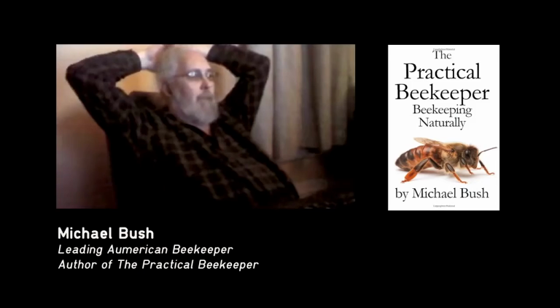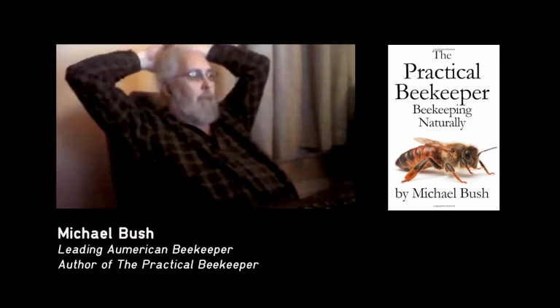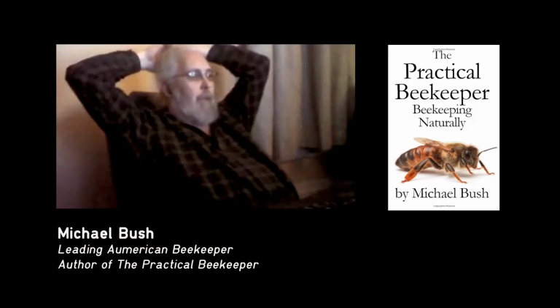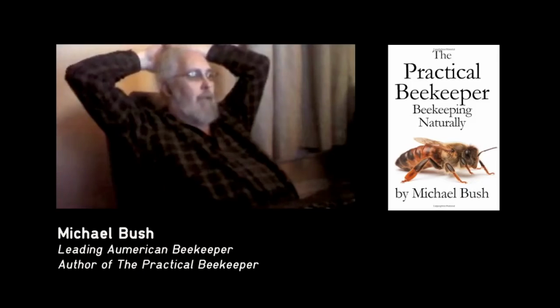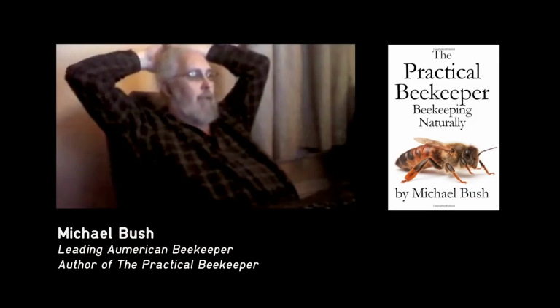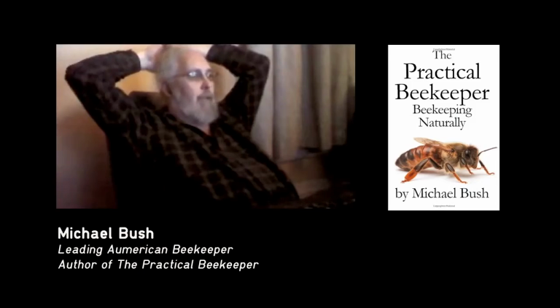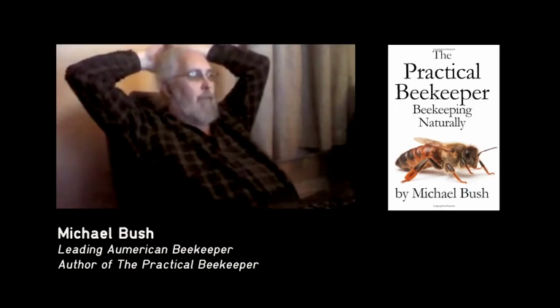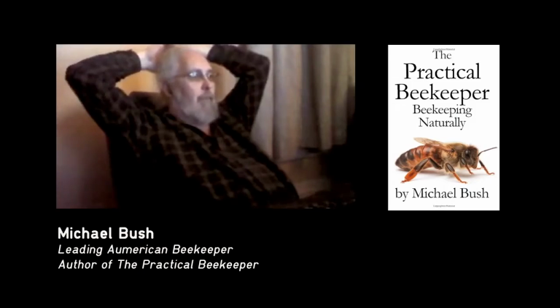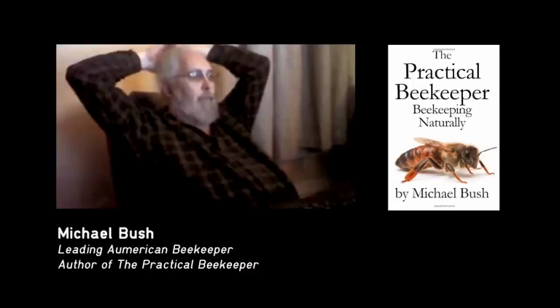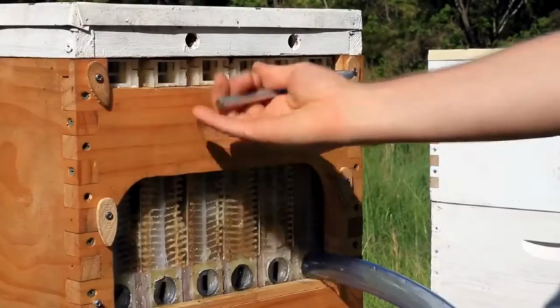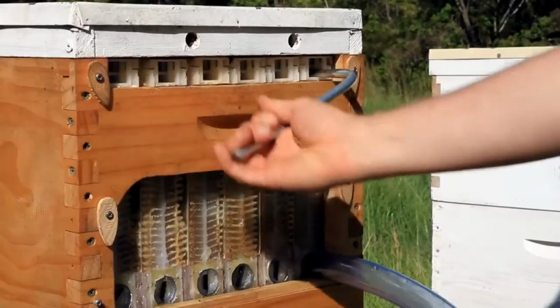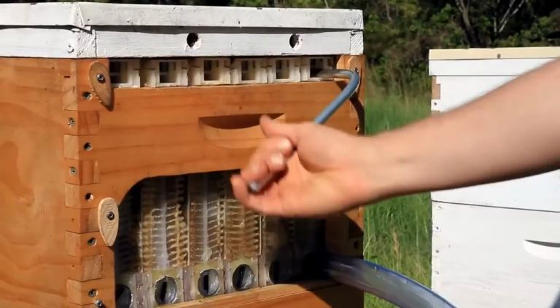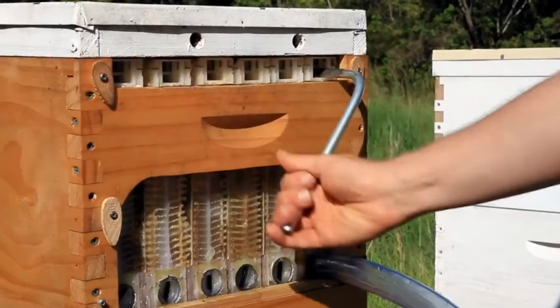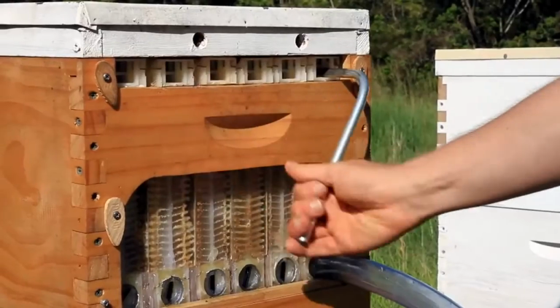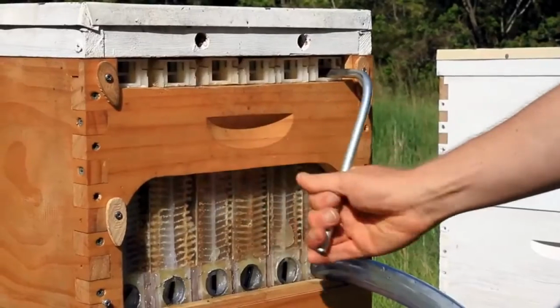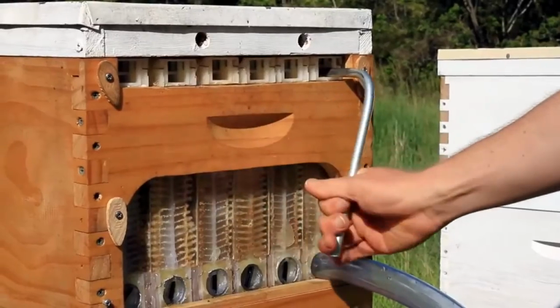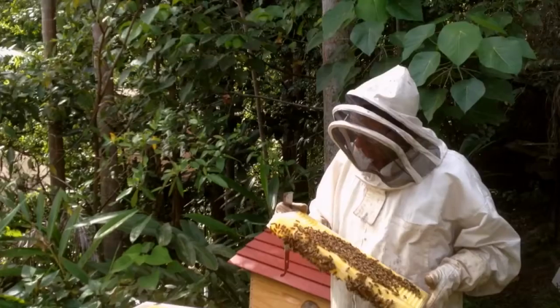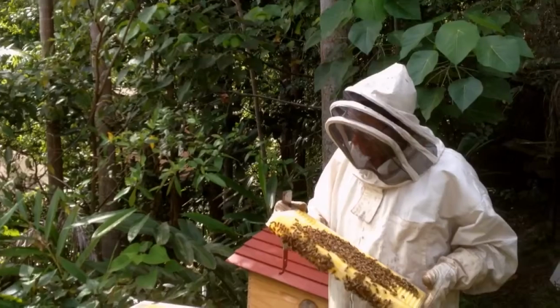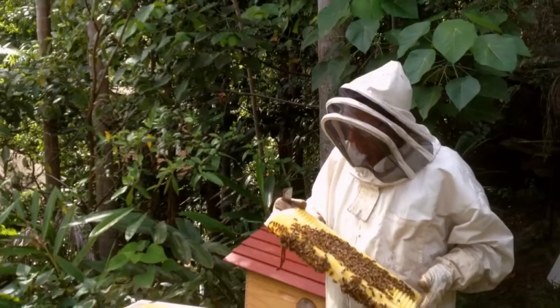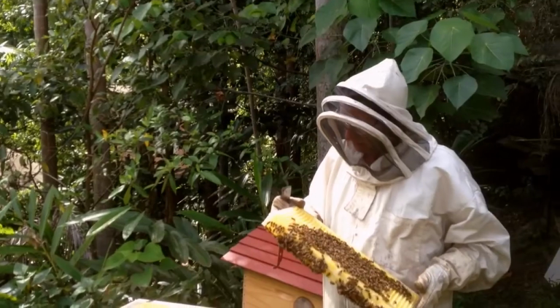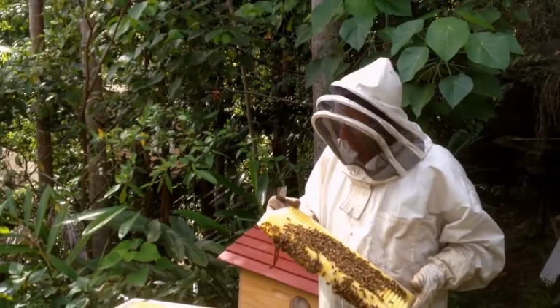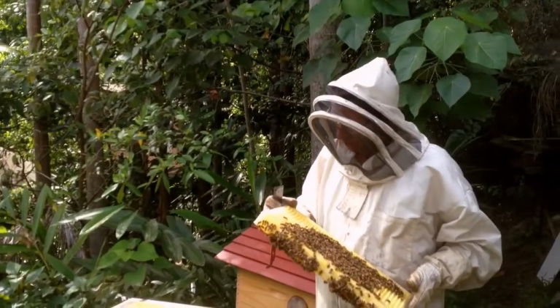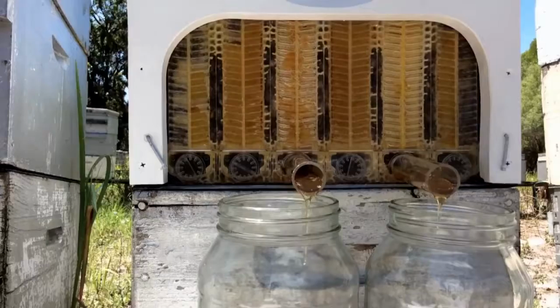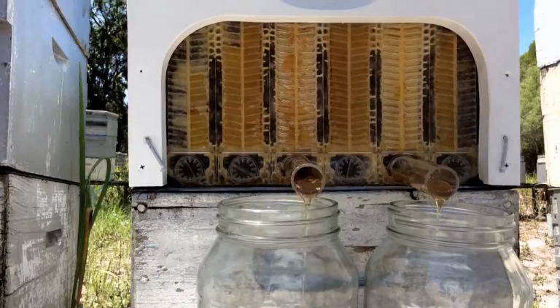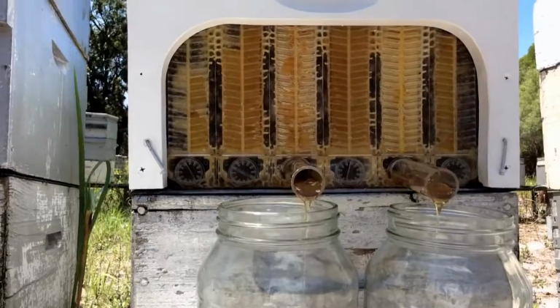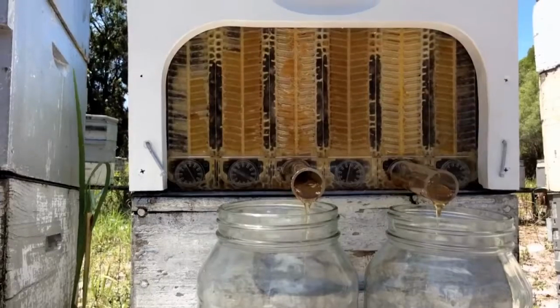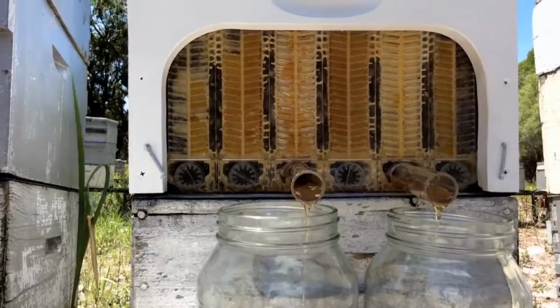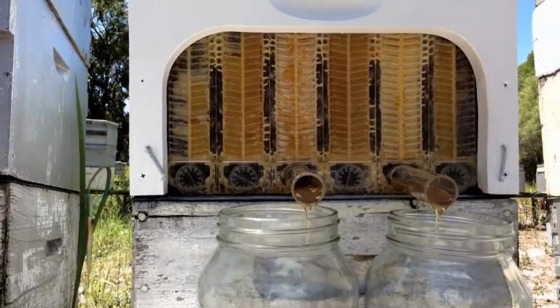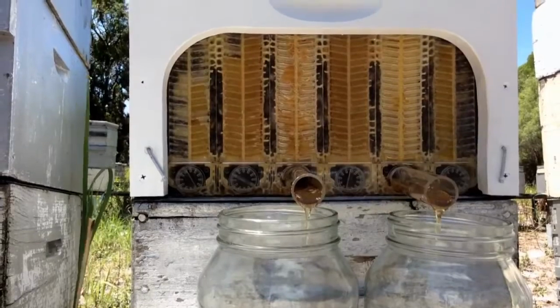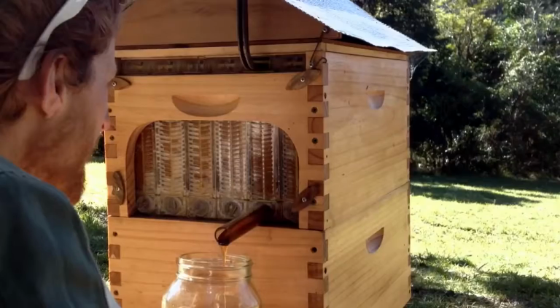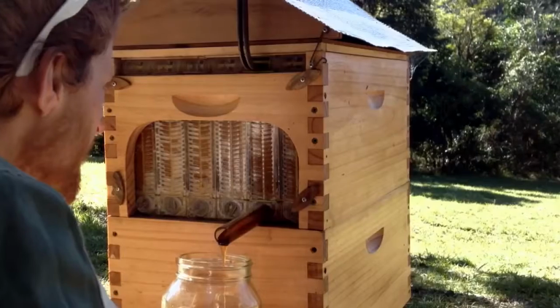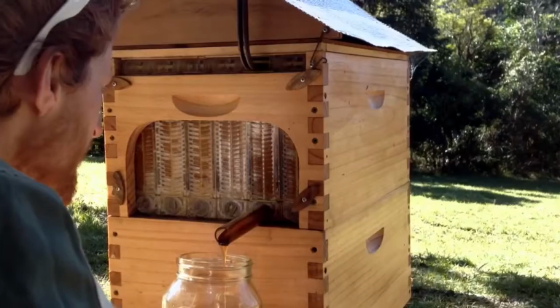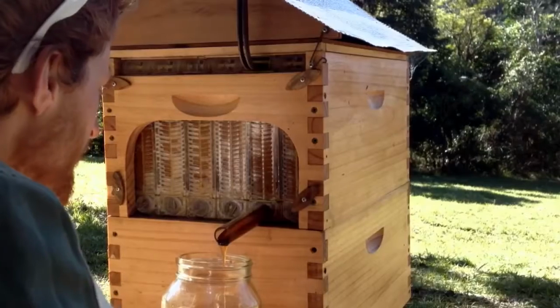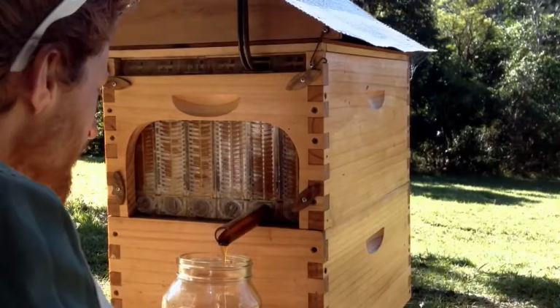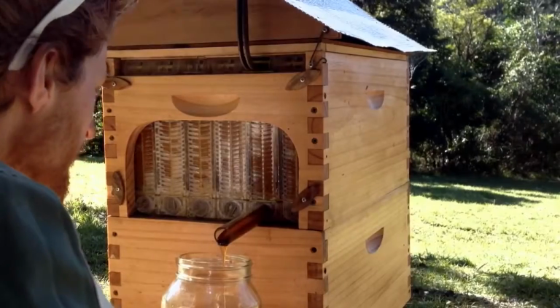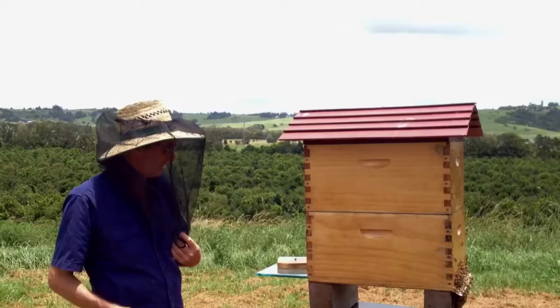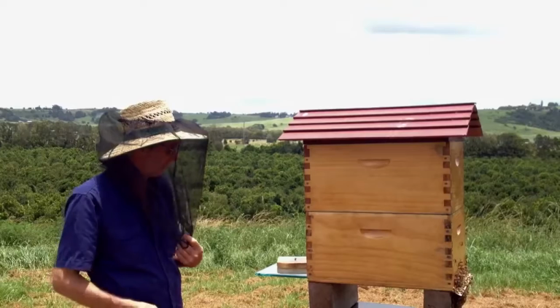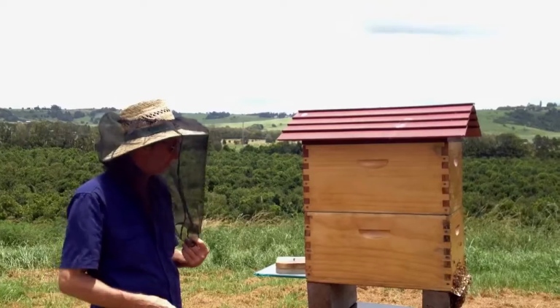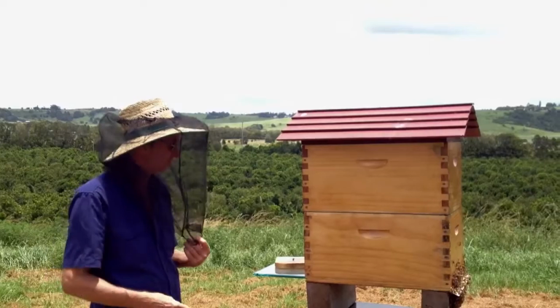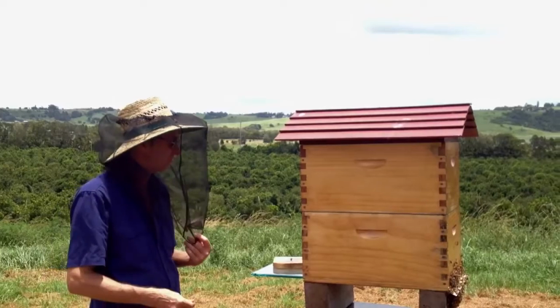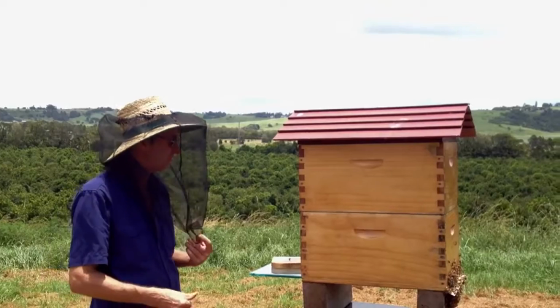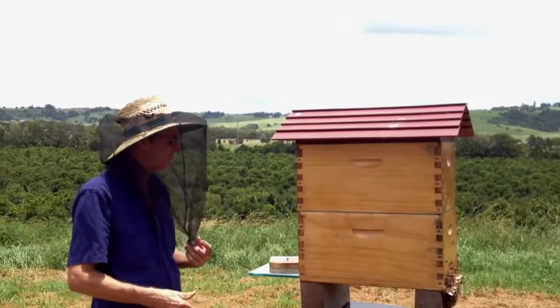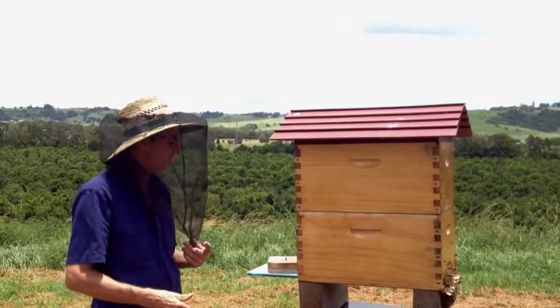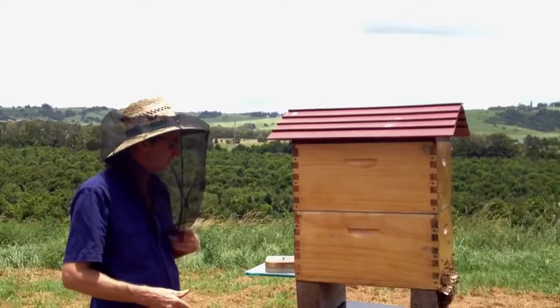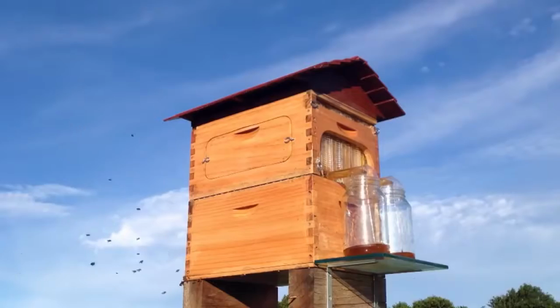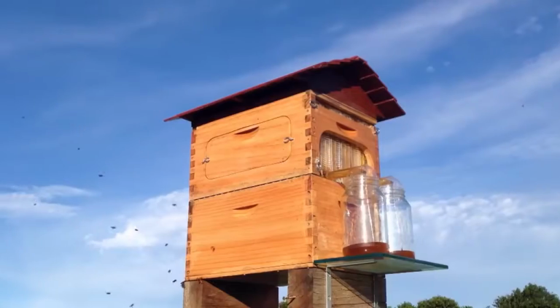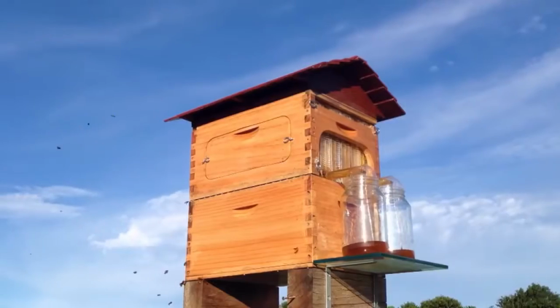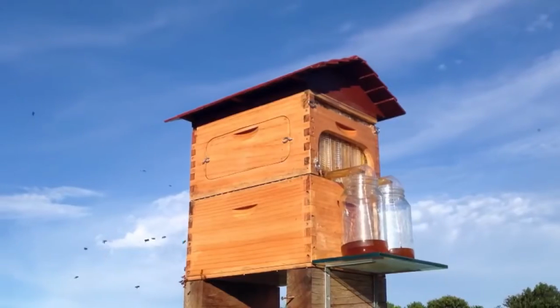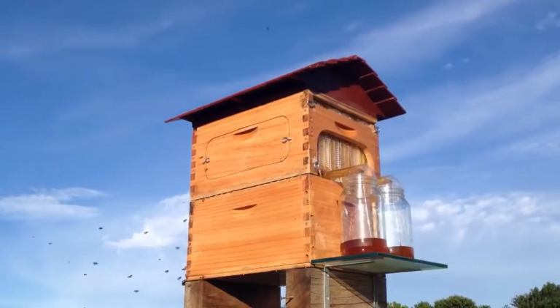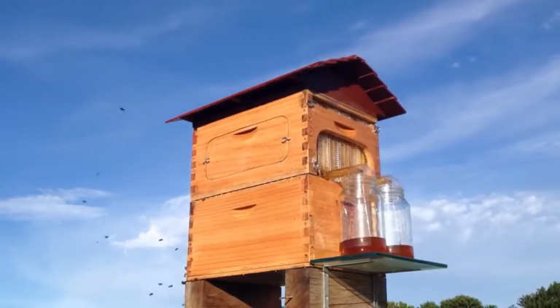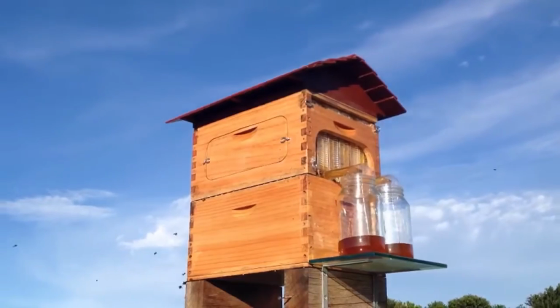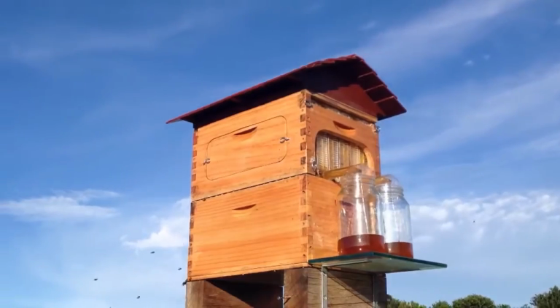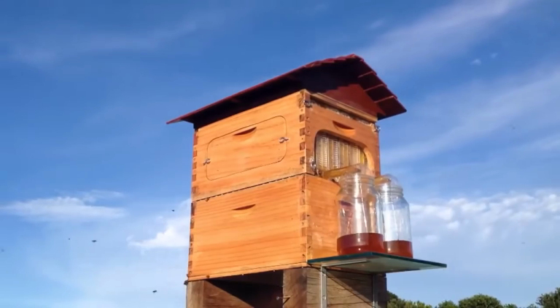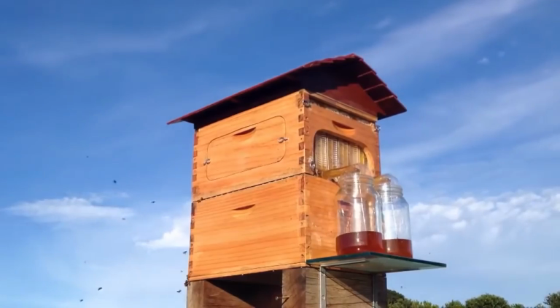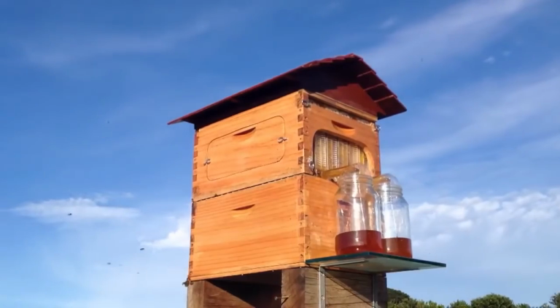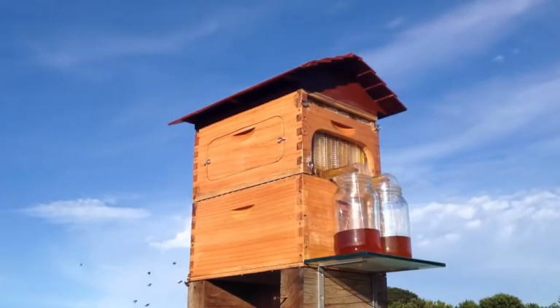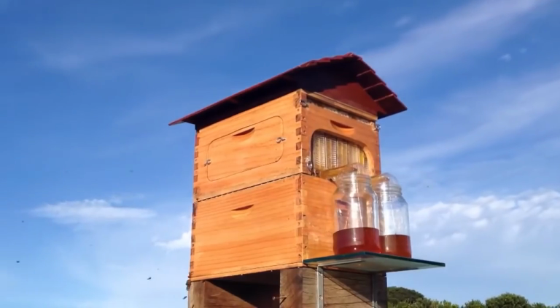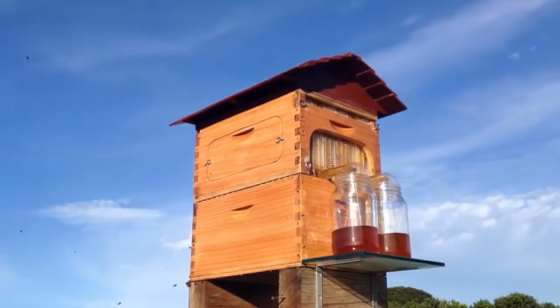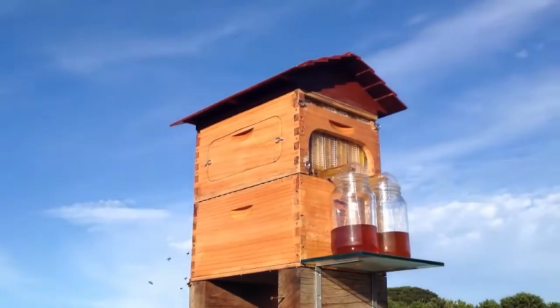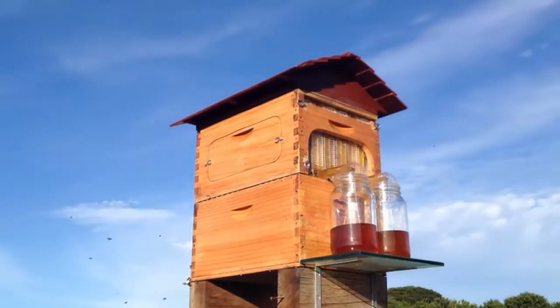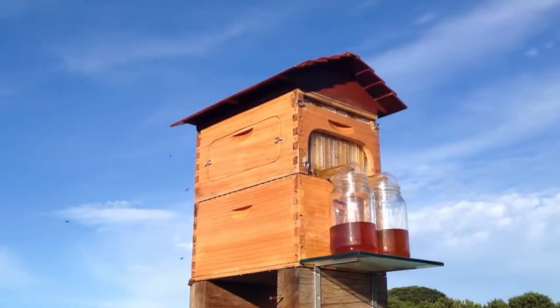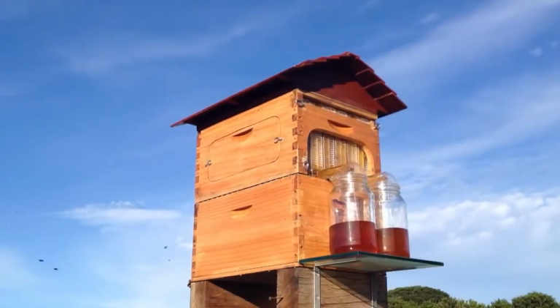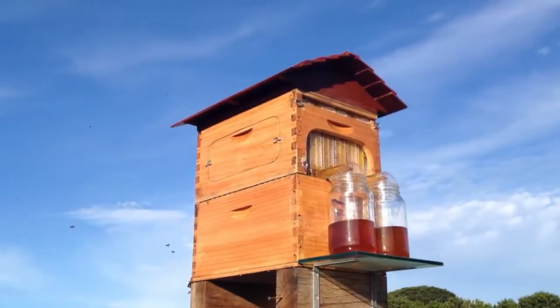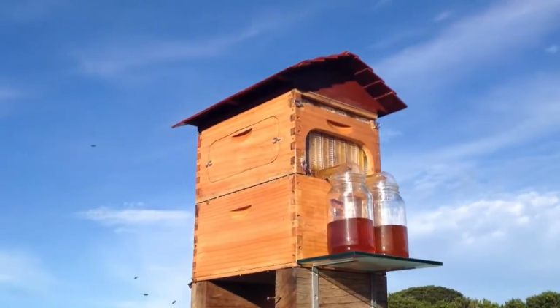Over the last decade we have been through many prototypes. We now have our design finalised and have been testing it for the past three years.